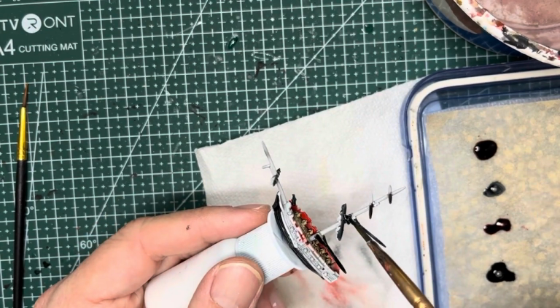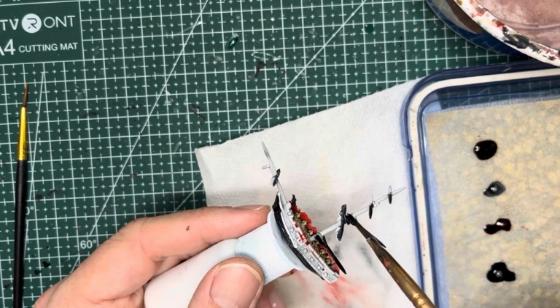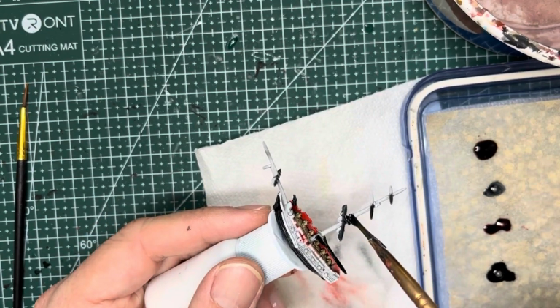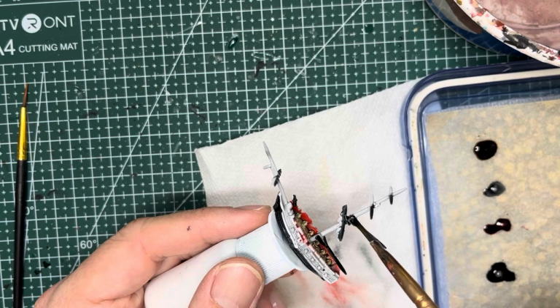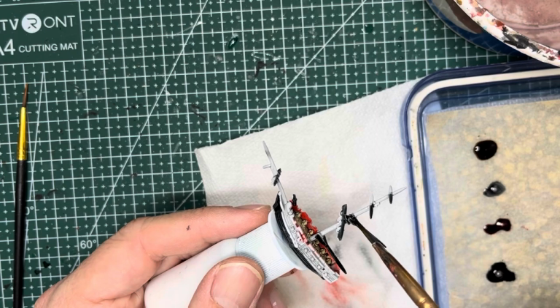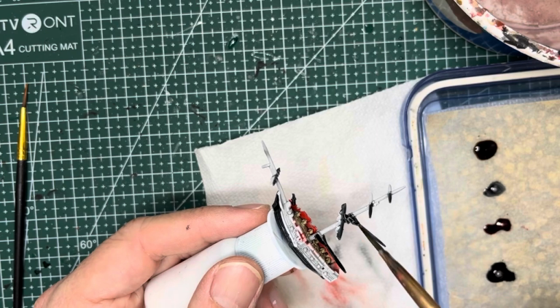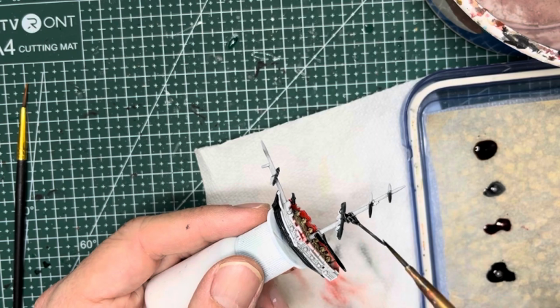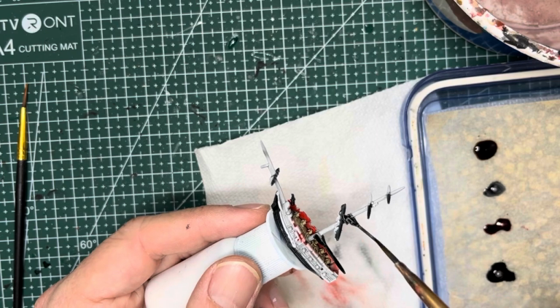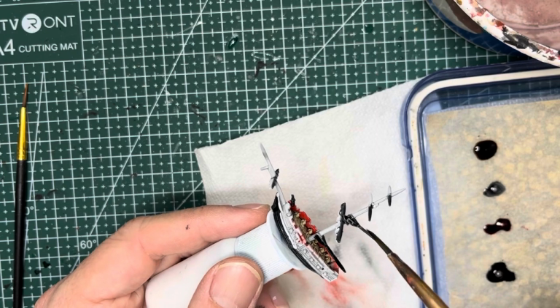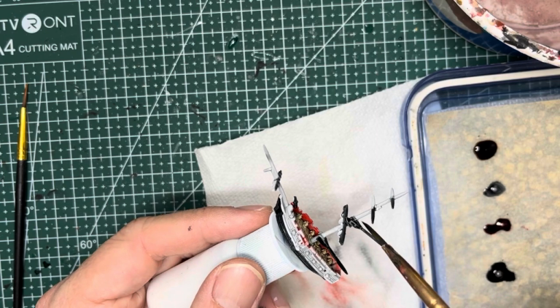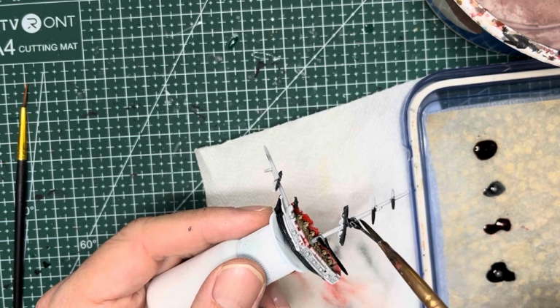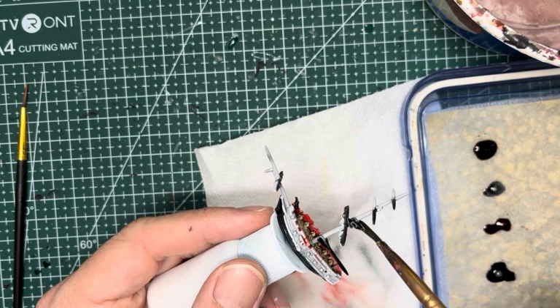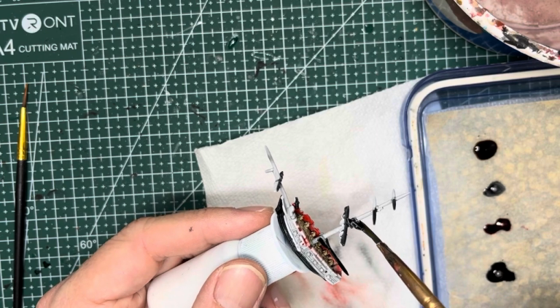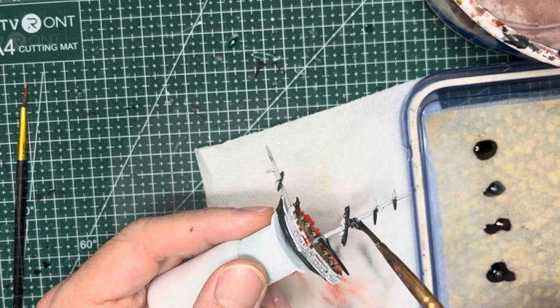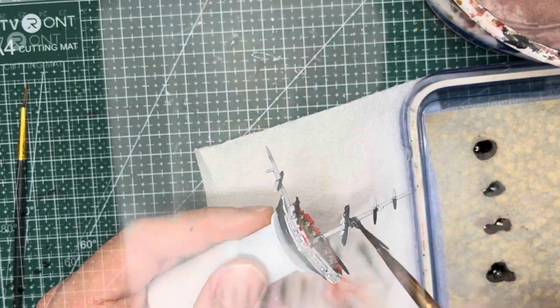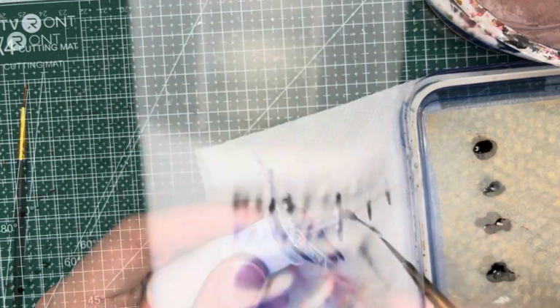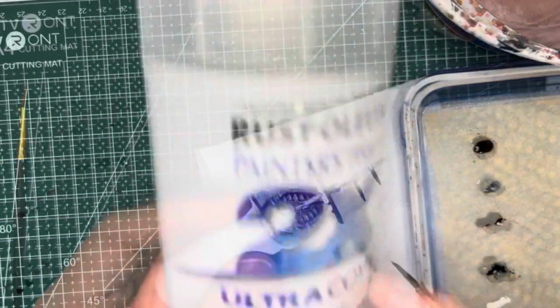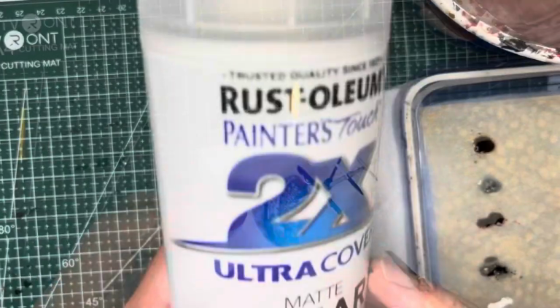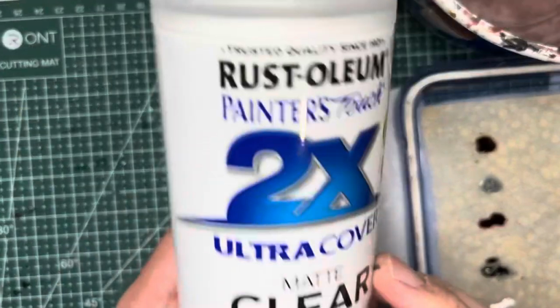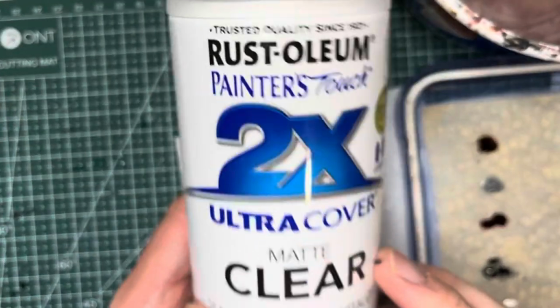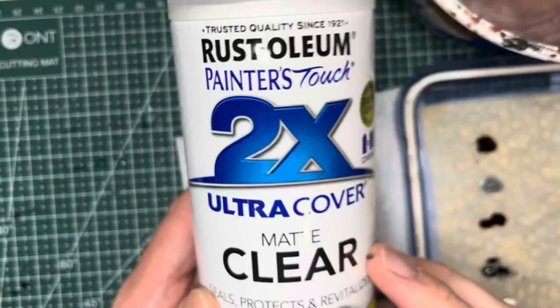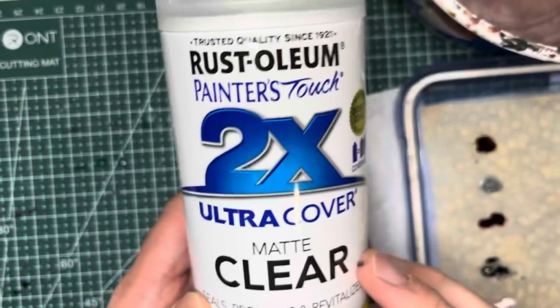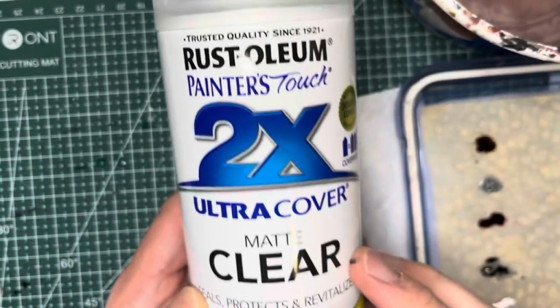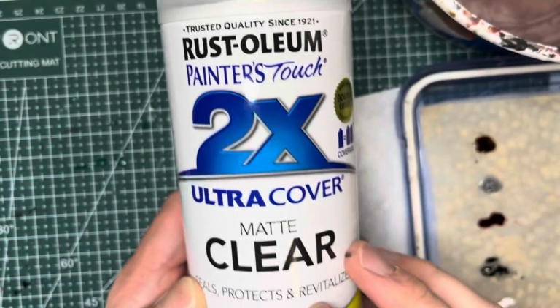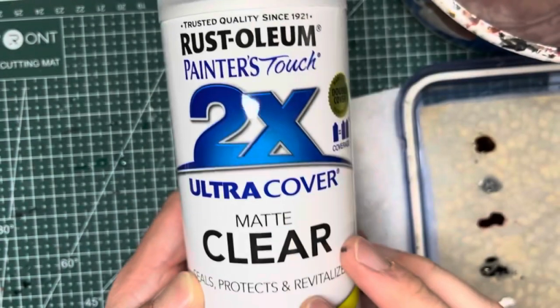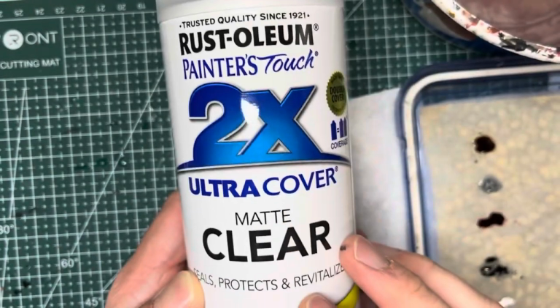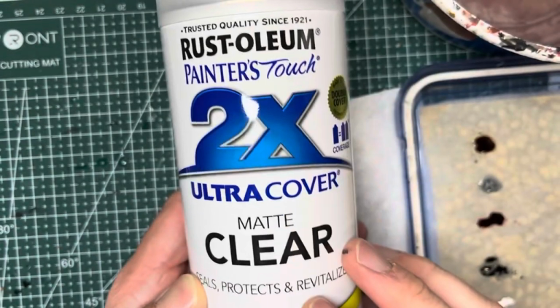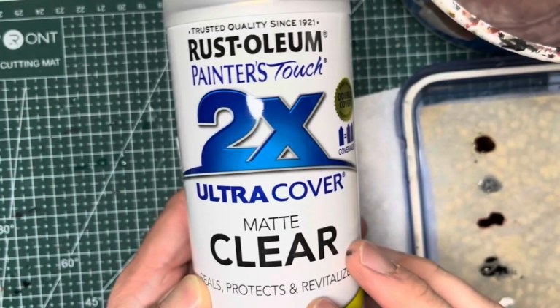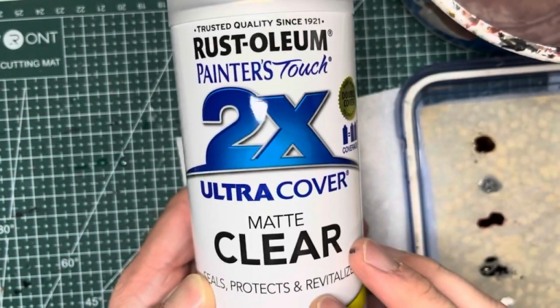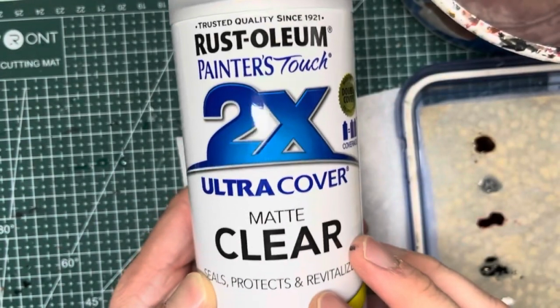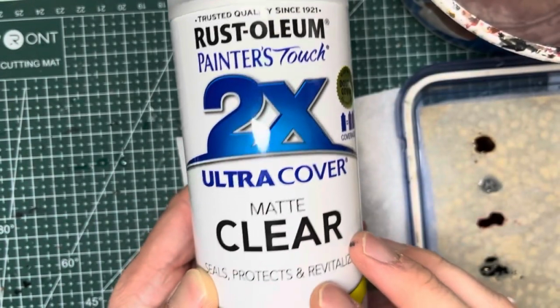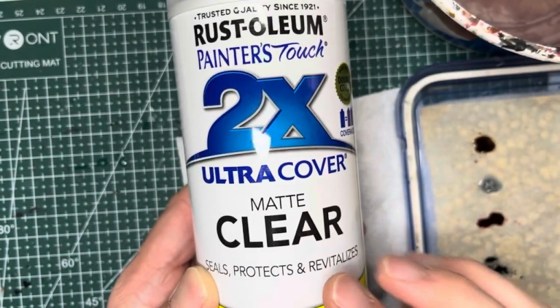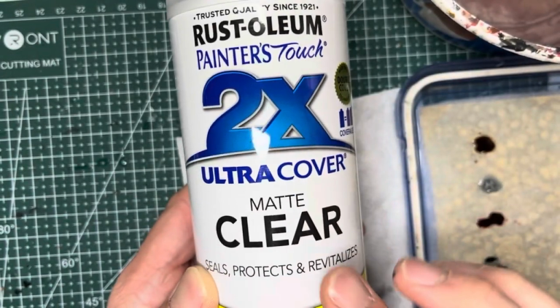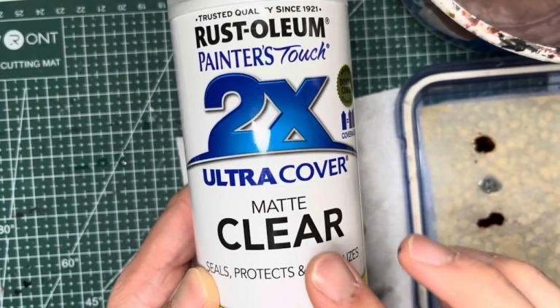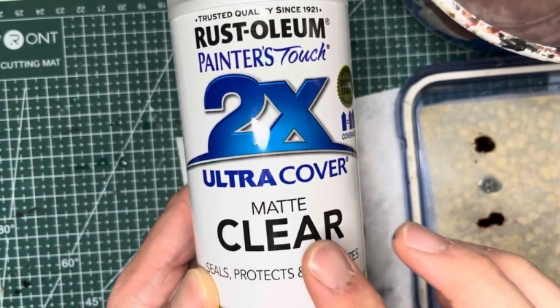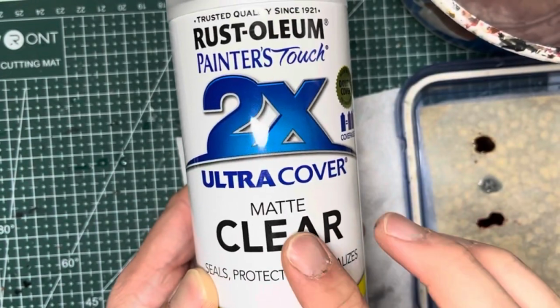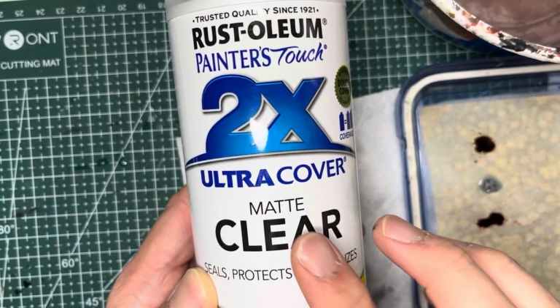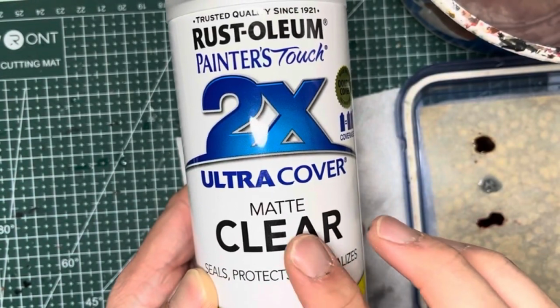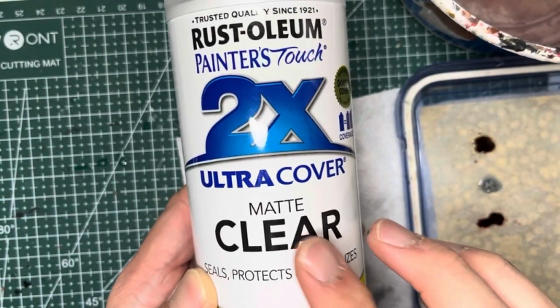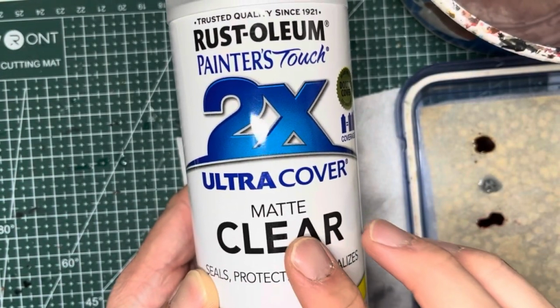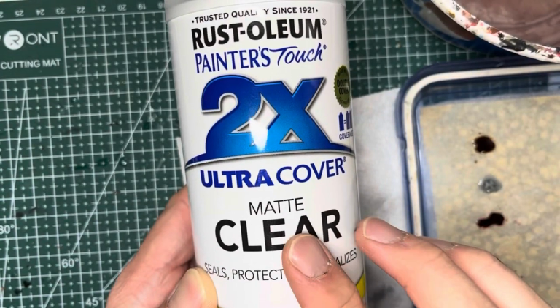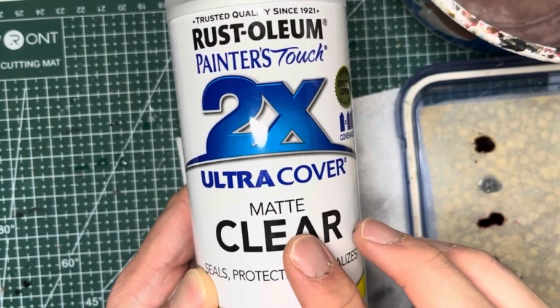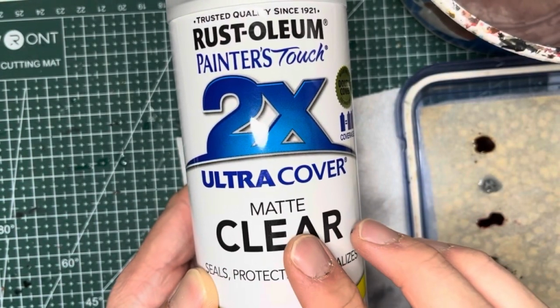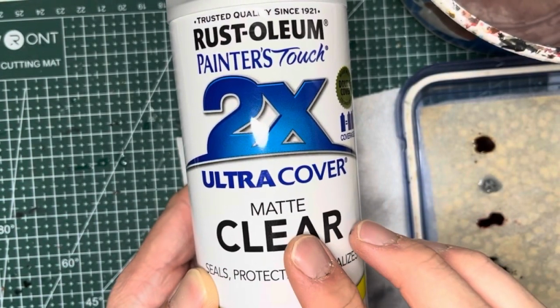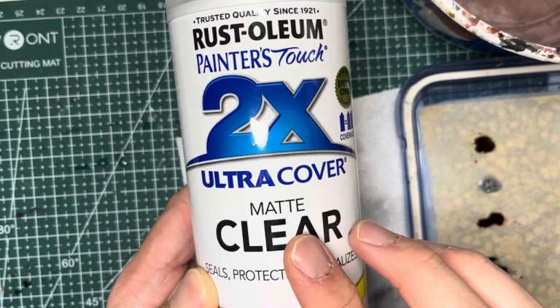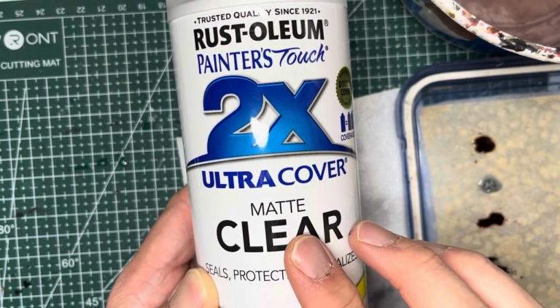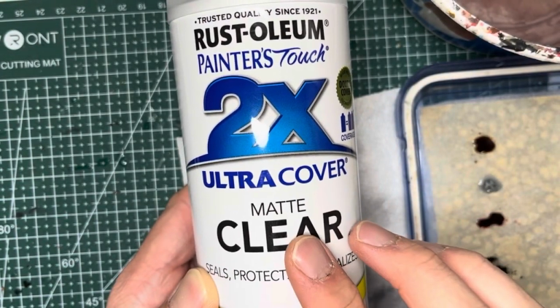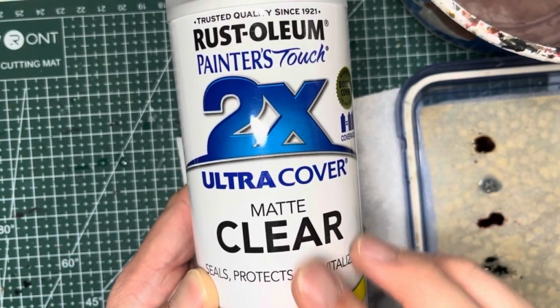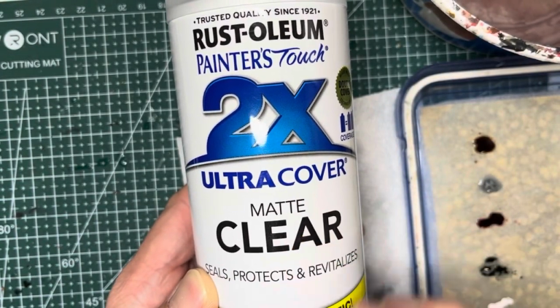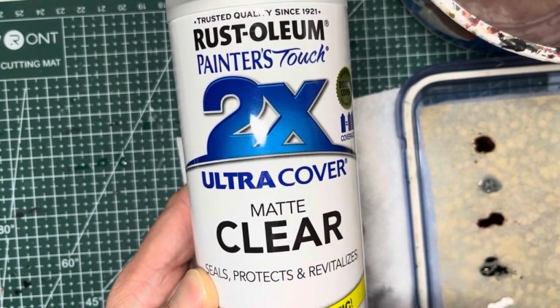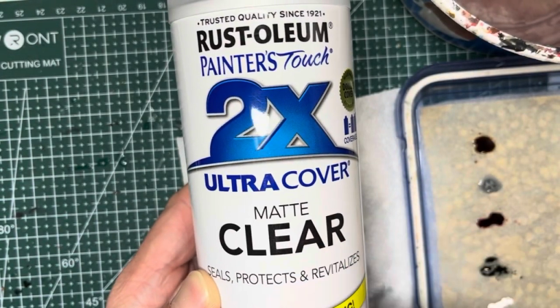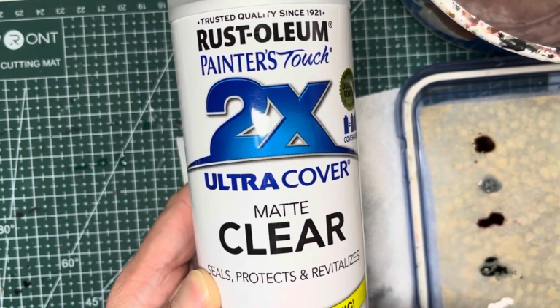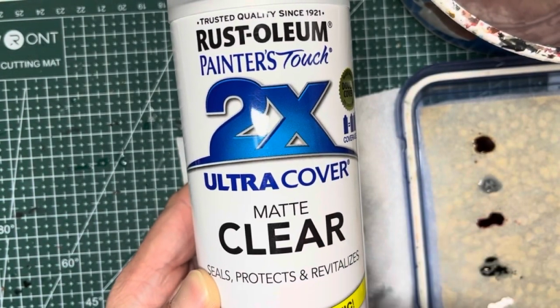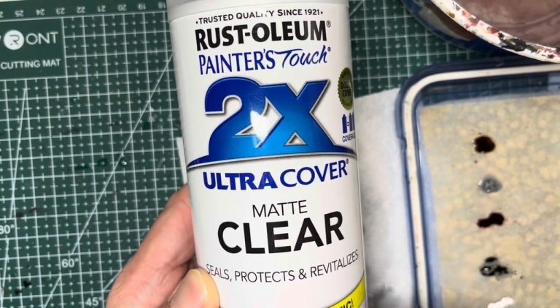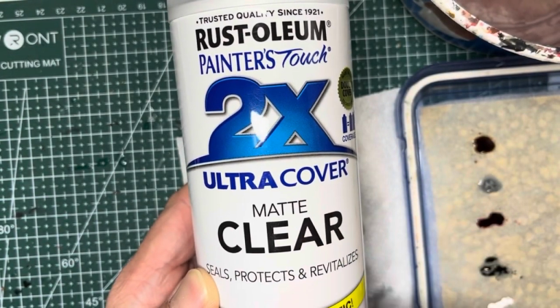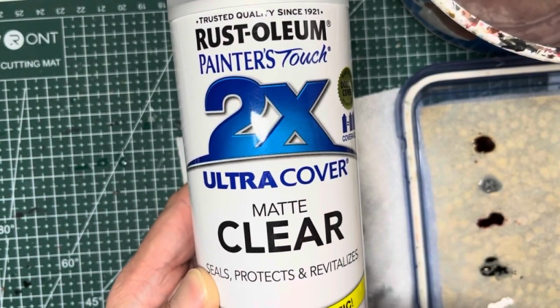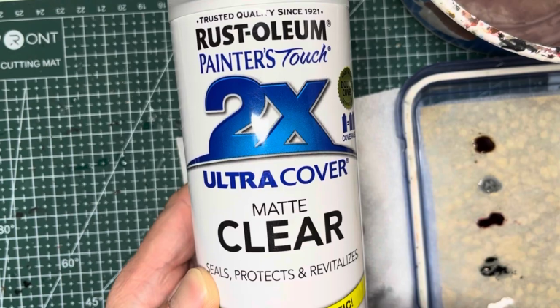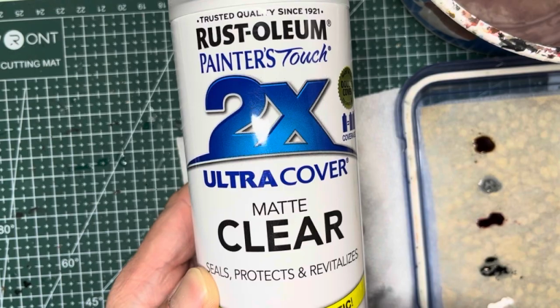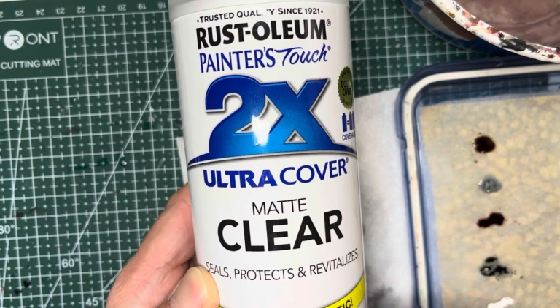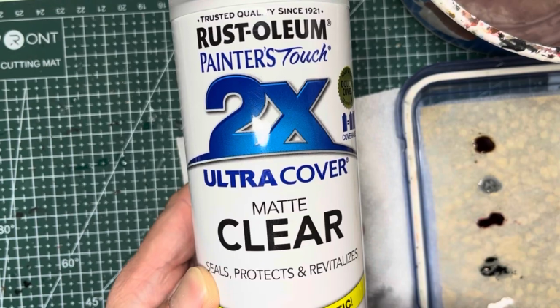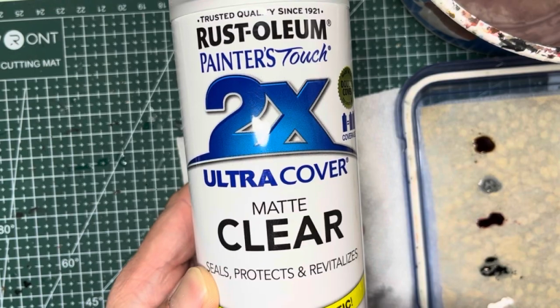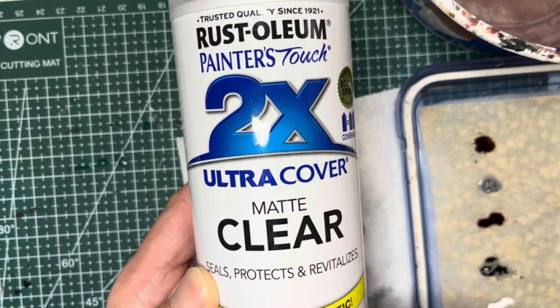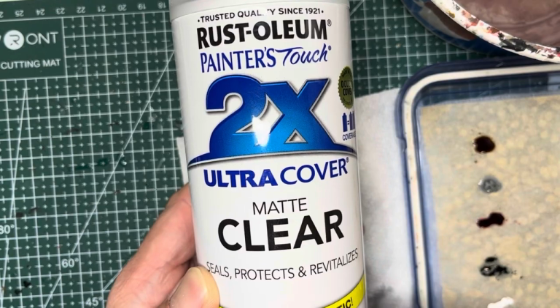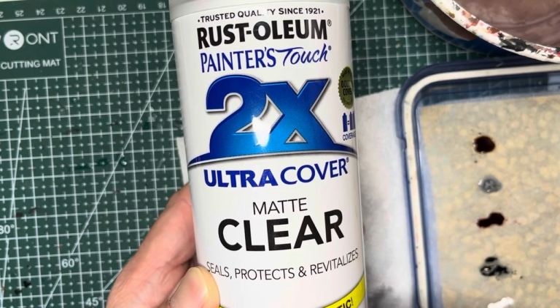Before moving on to rigging and sails you'll definitely want to varnish this model at least twice with matte clear varnish.